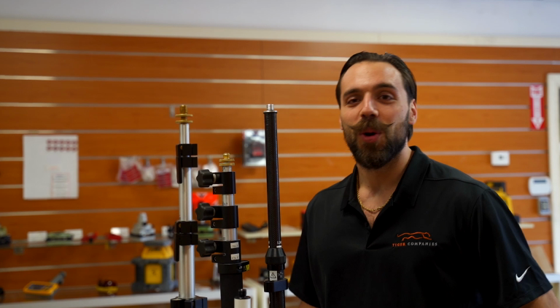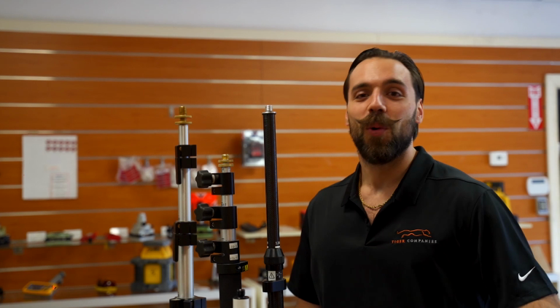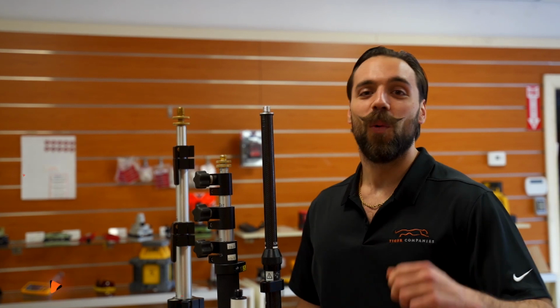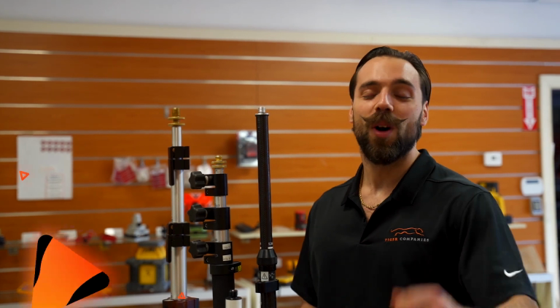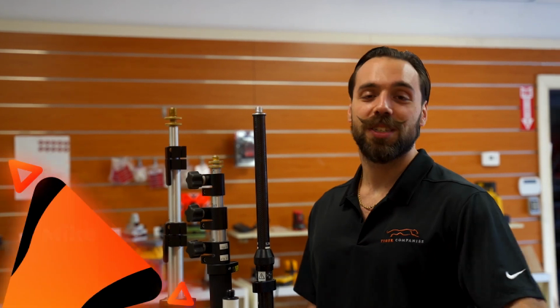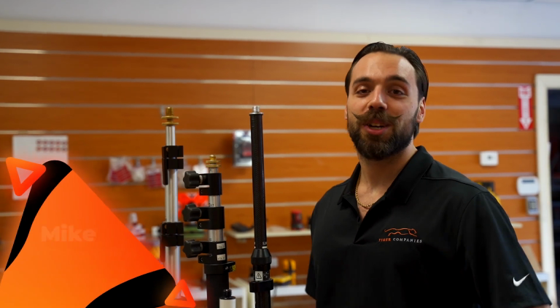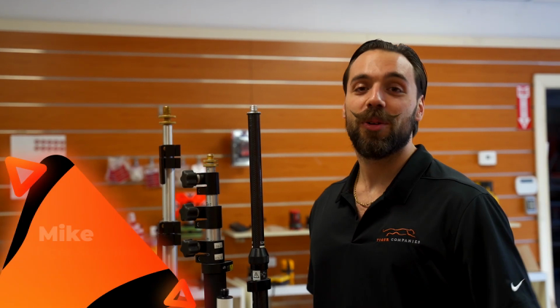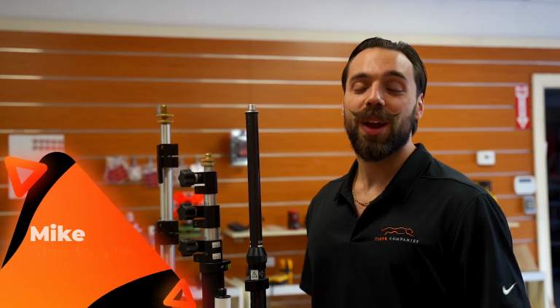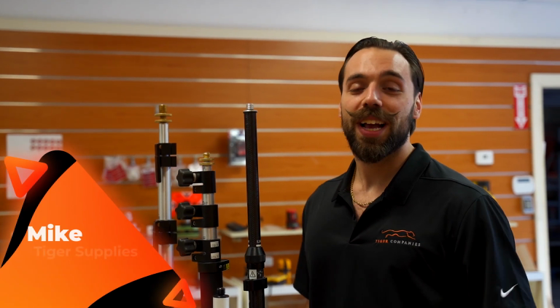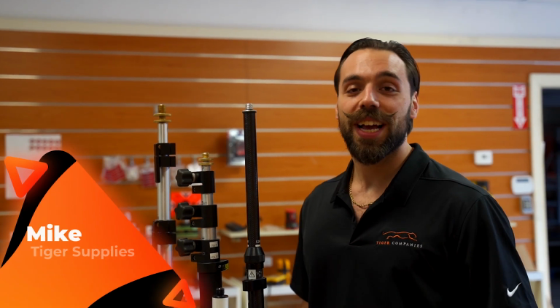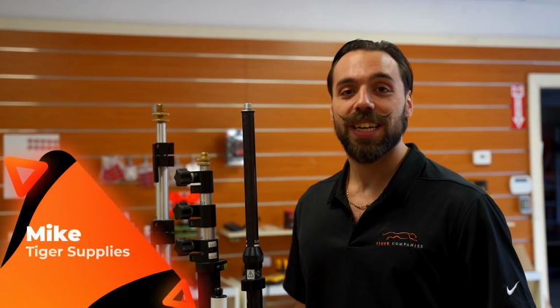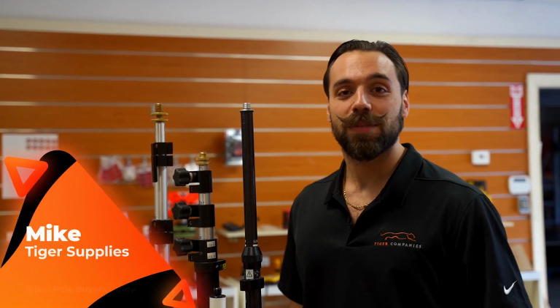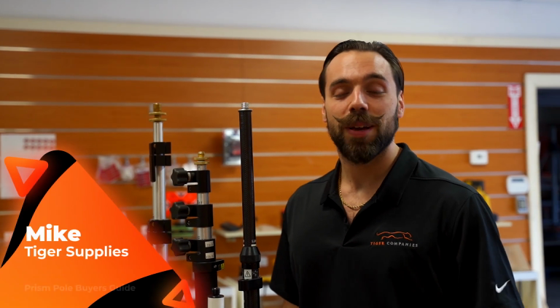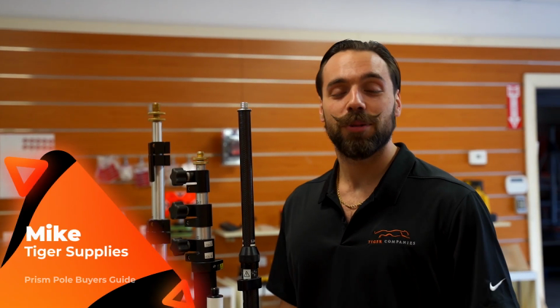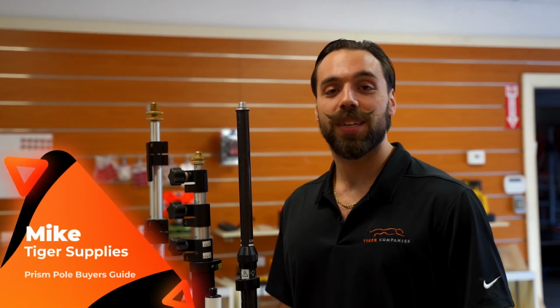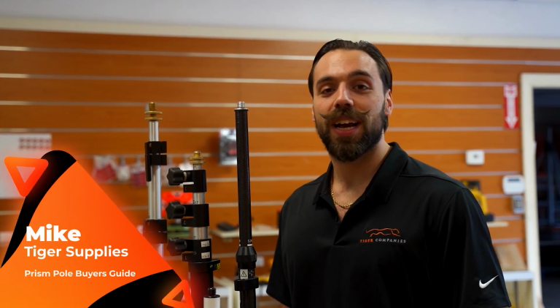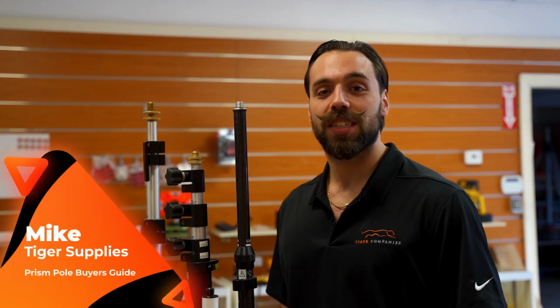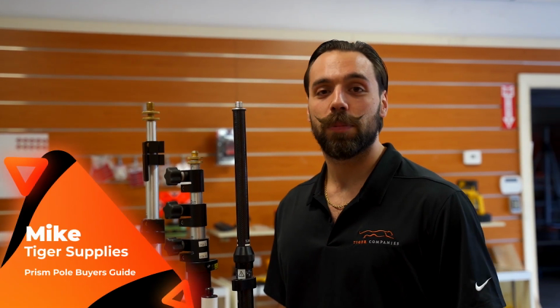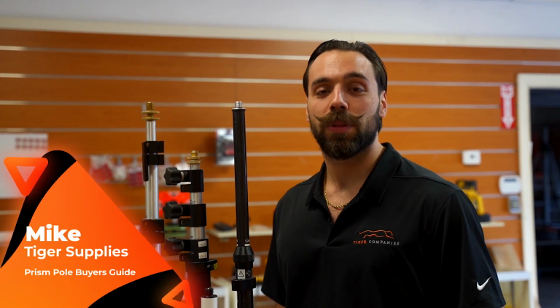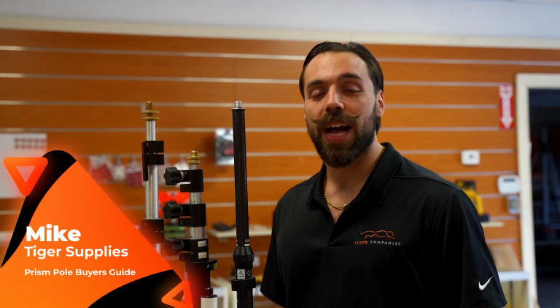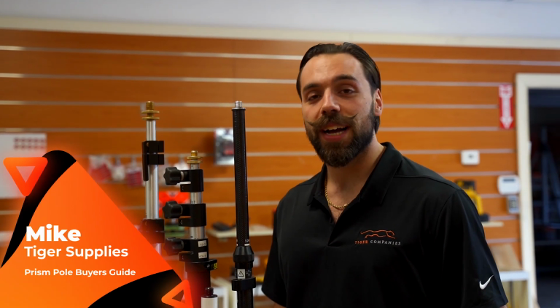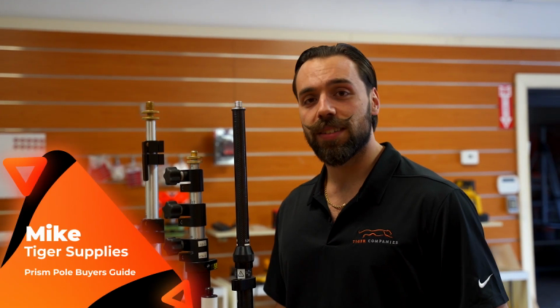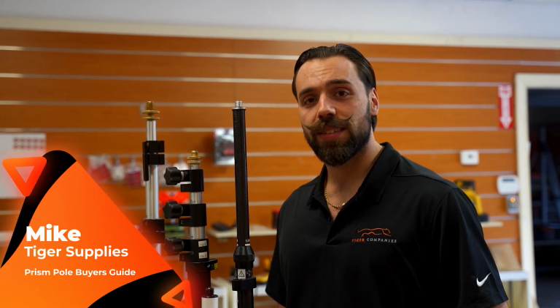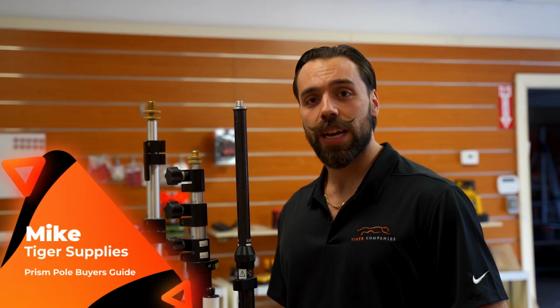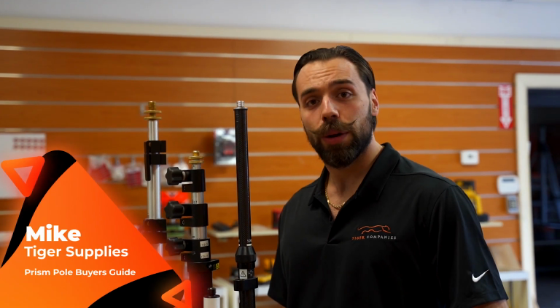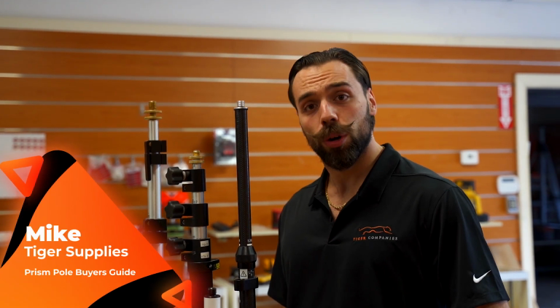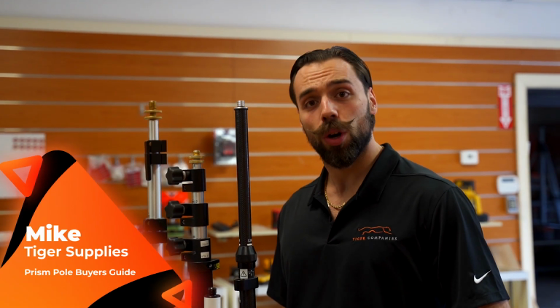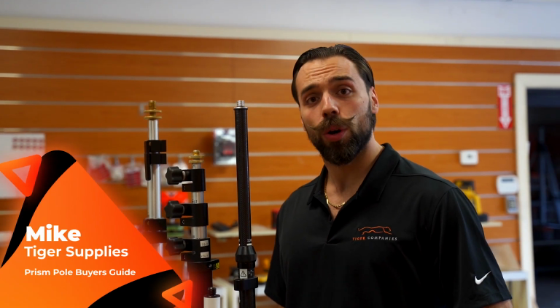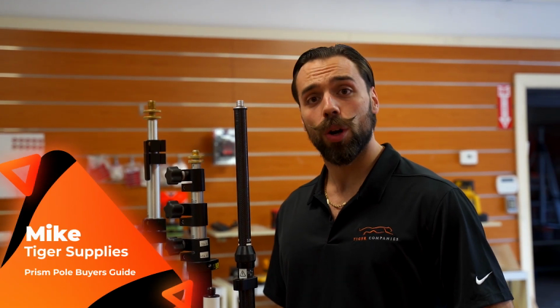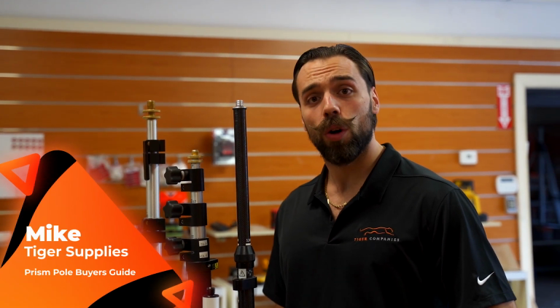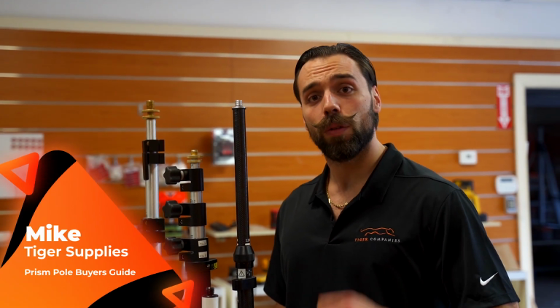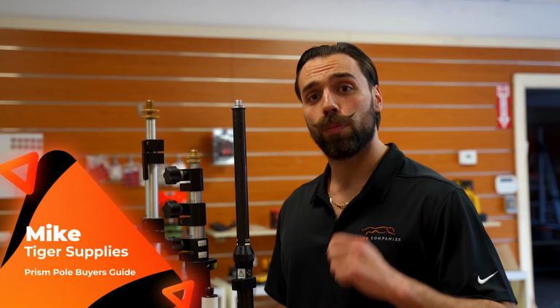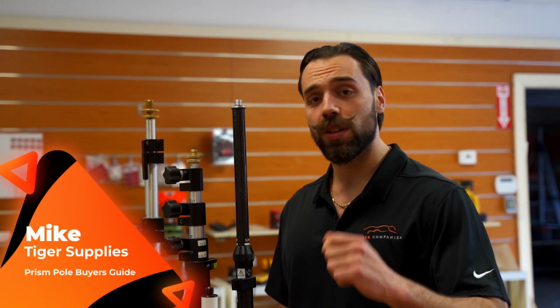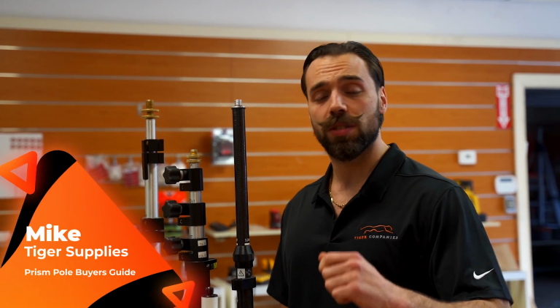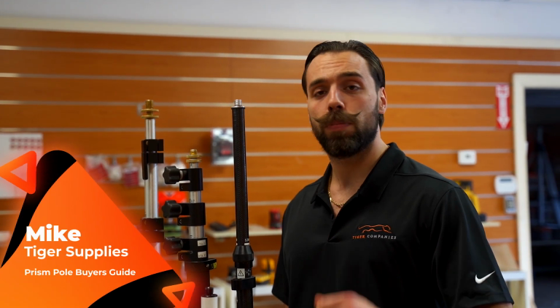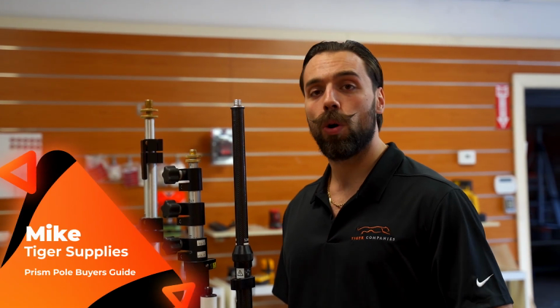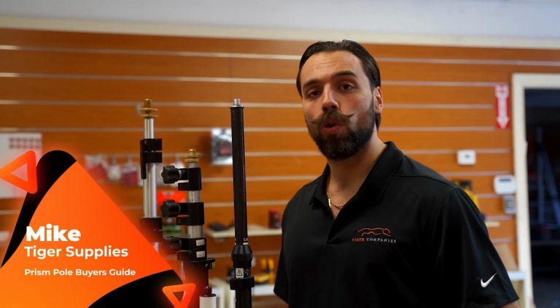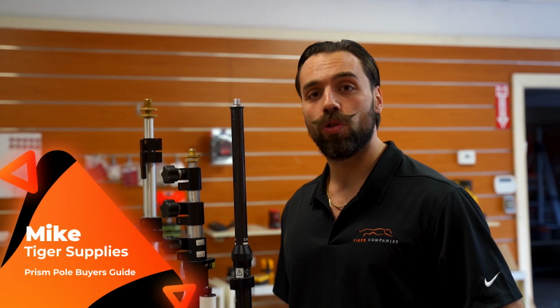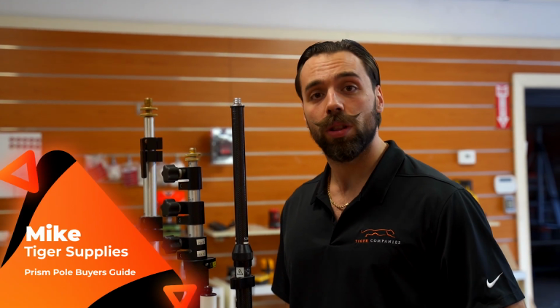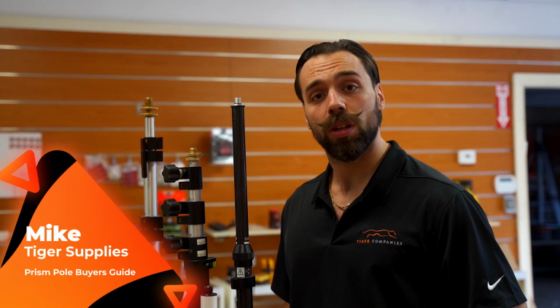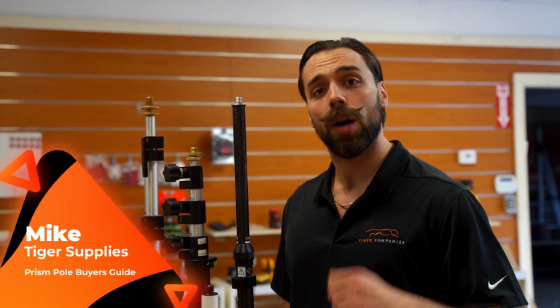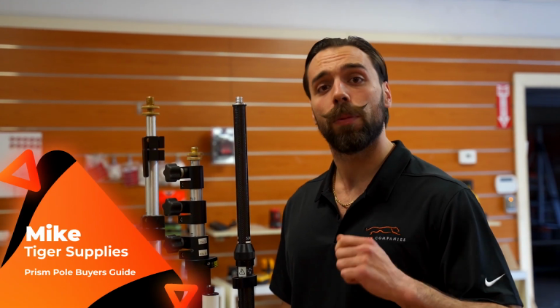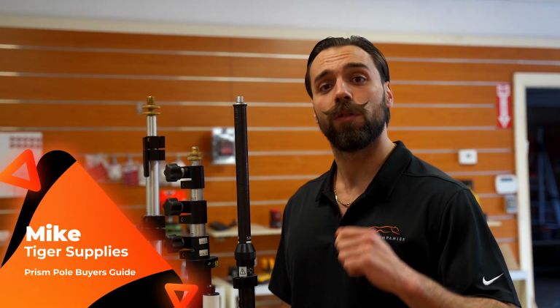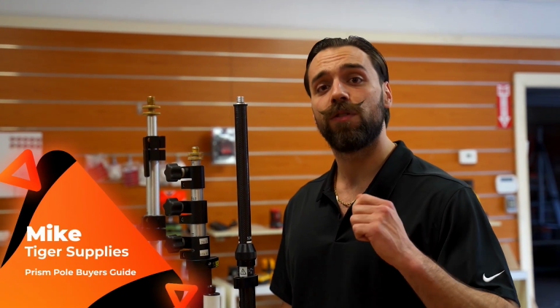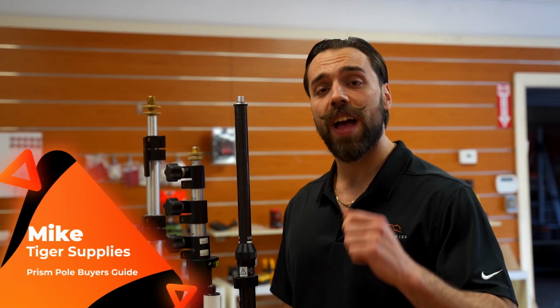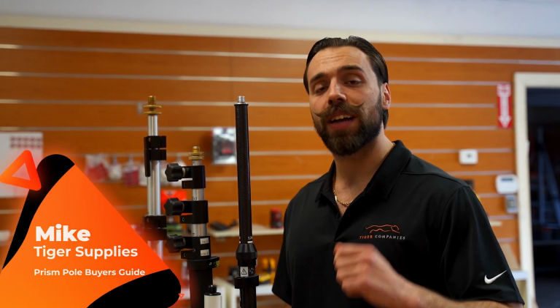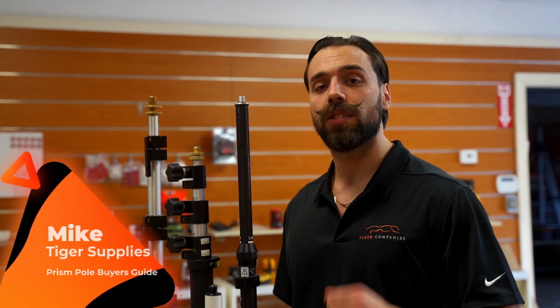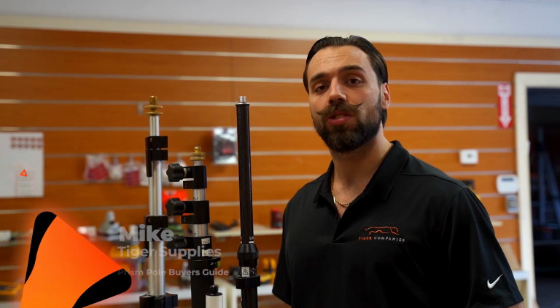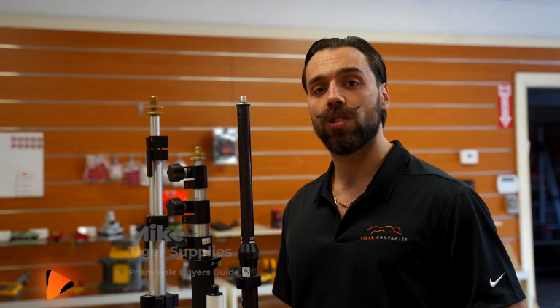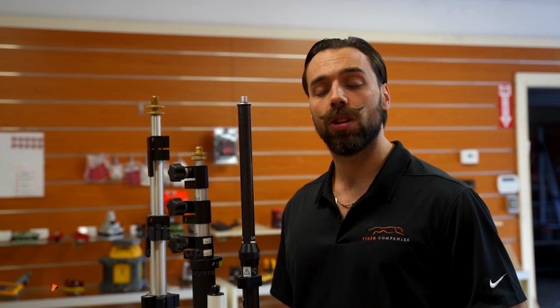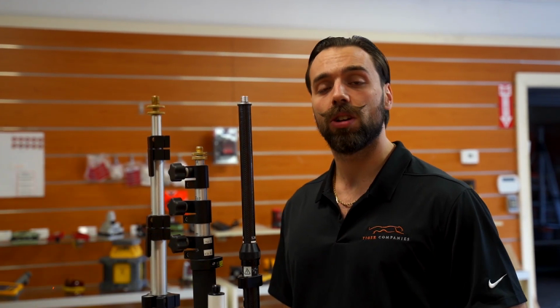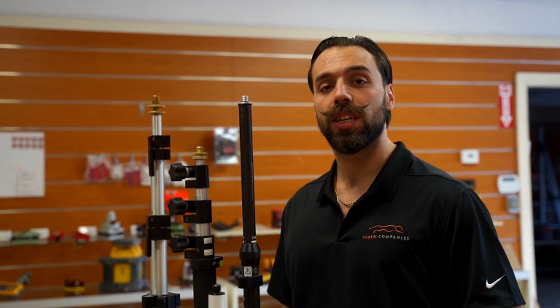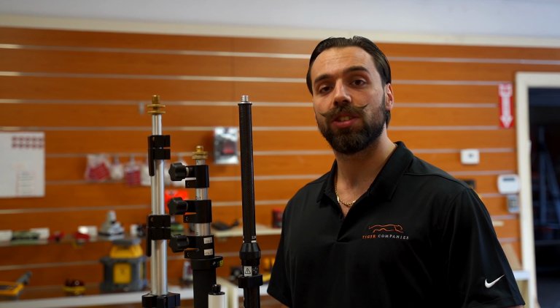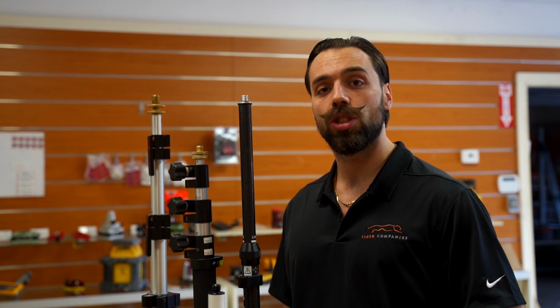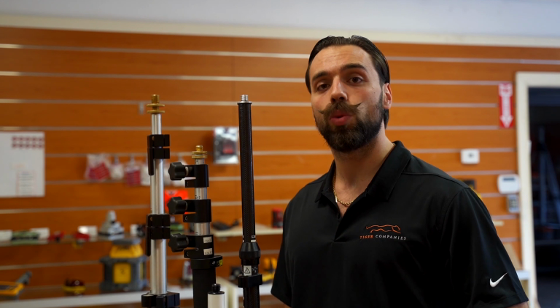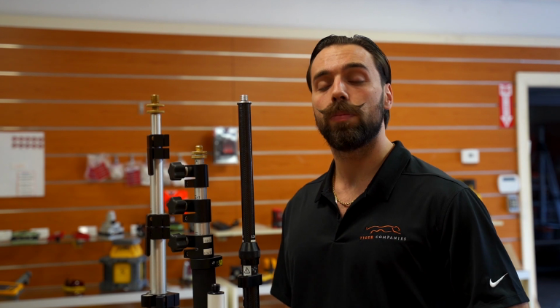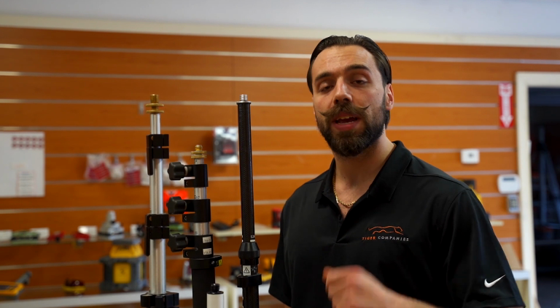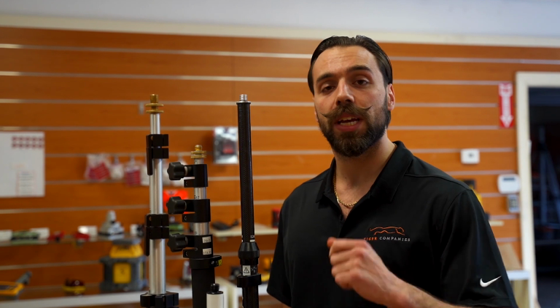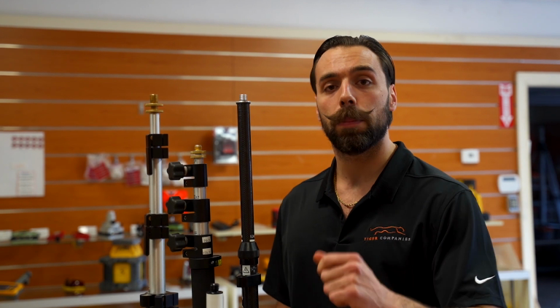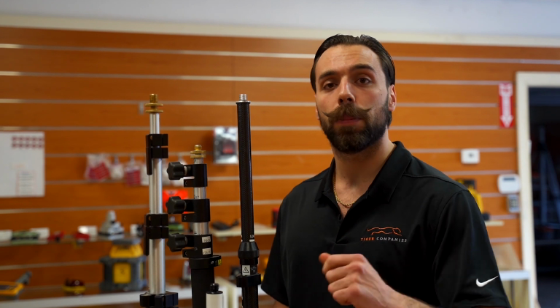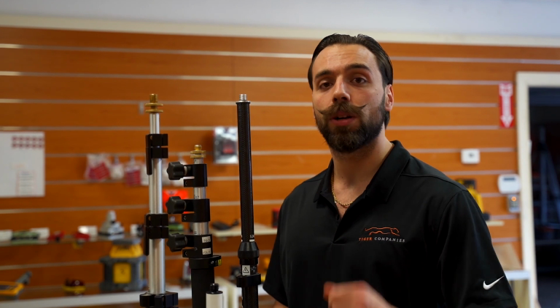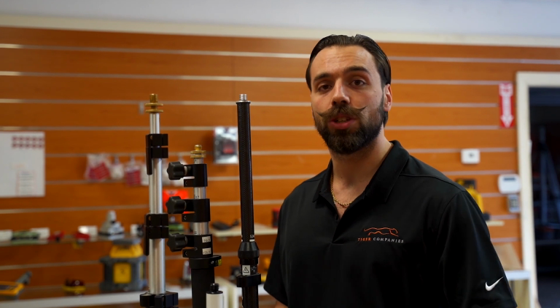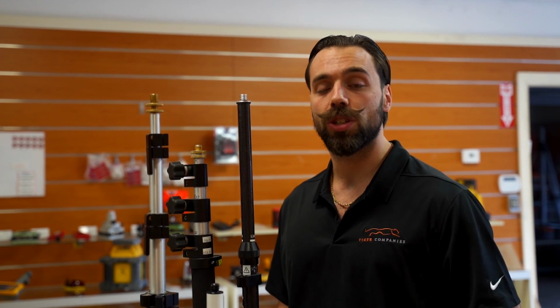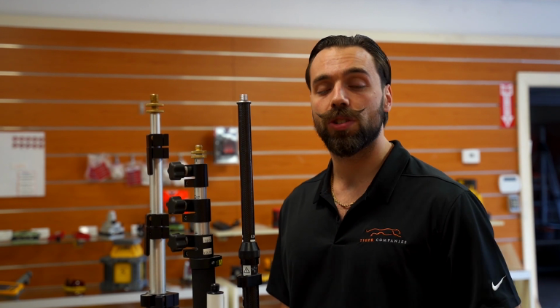What's going on guys, Mike with Tiger Supplies. Today we're going over prism poles and a couple factors to look into when making a purchase.